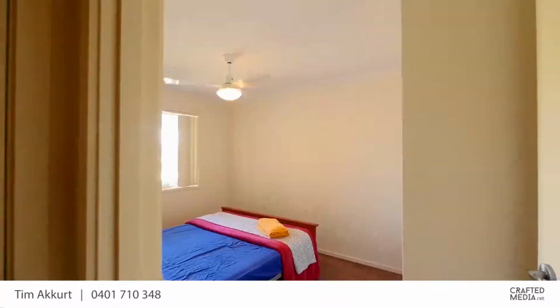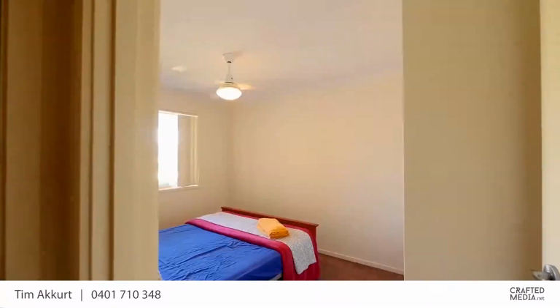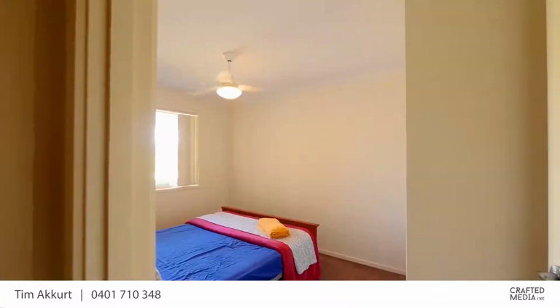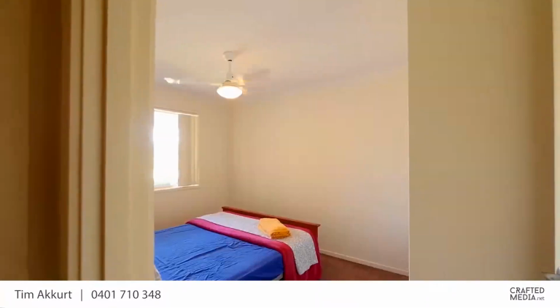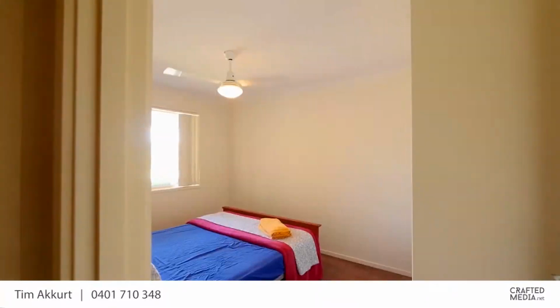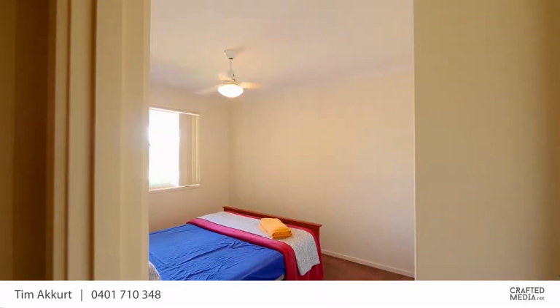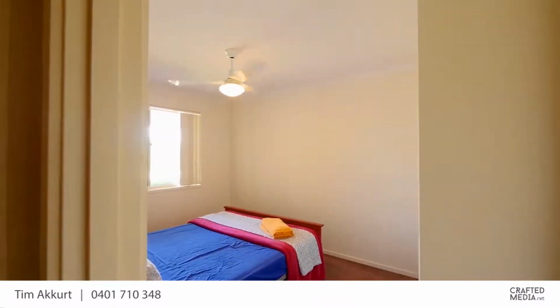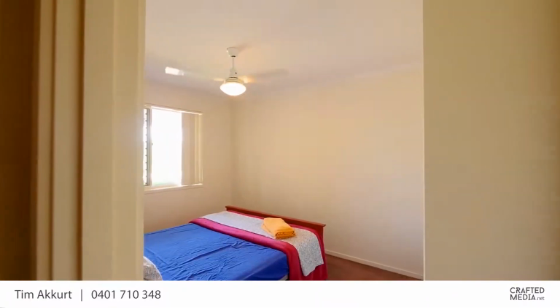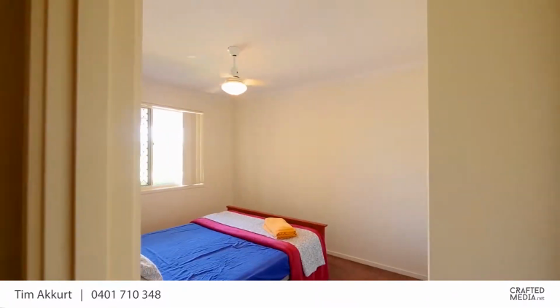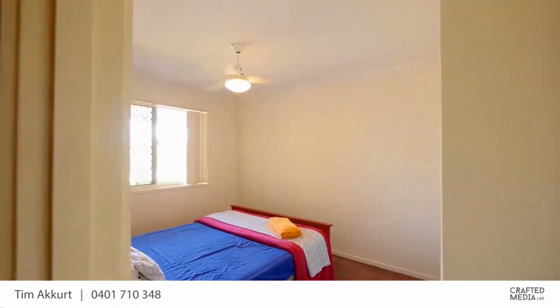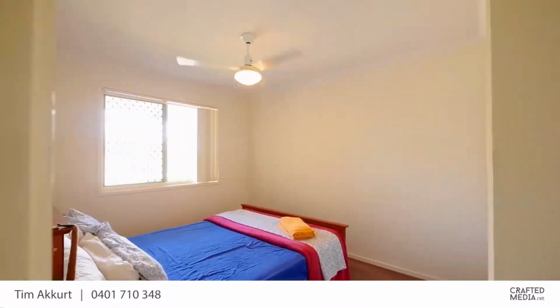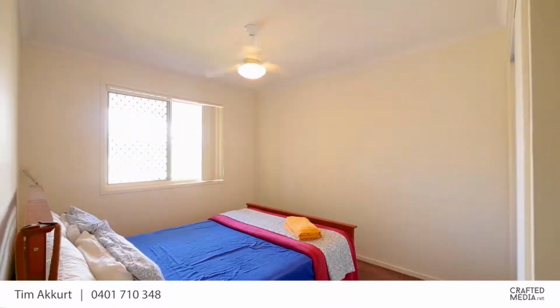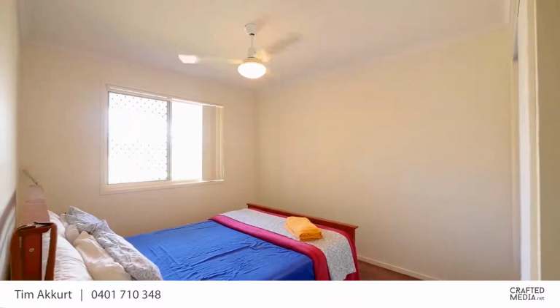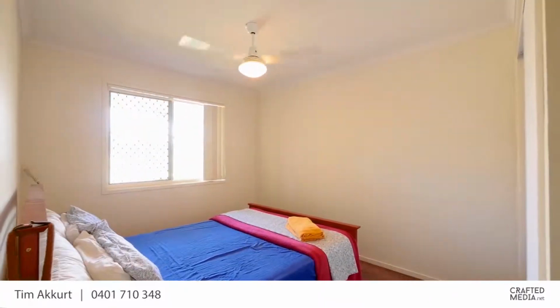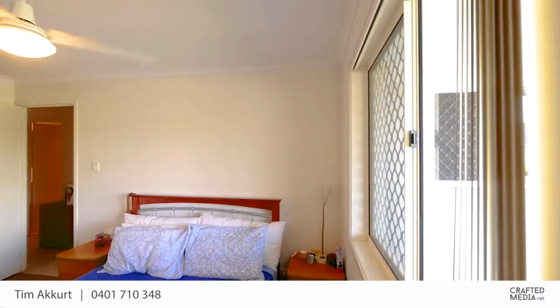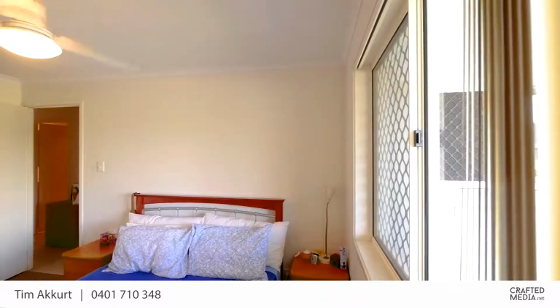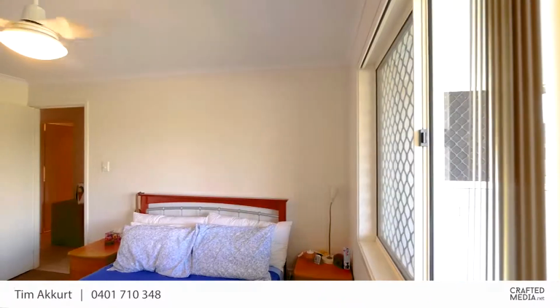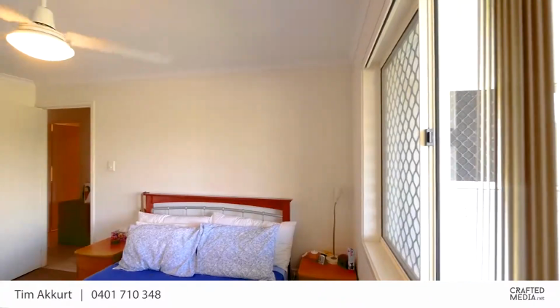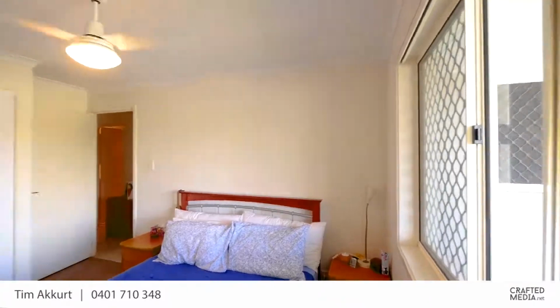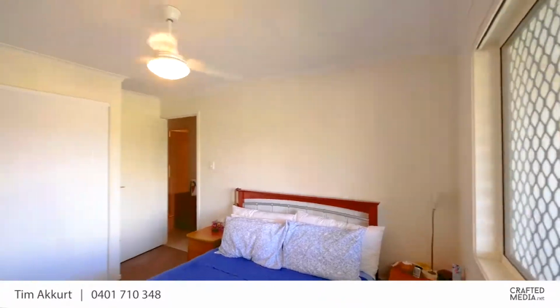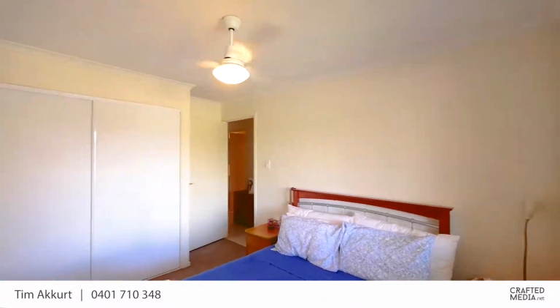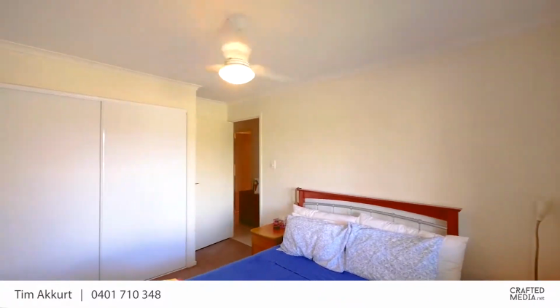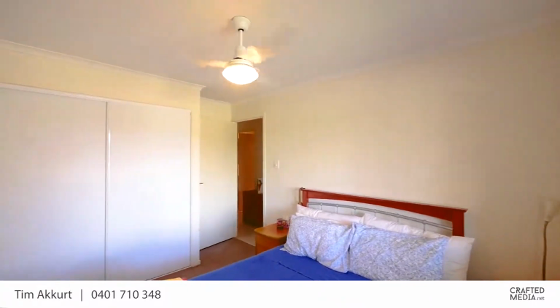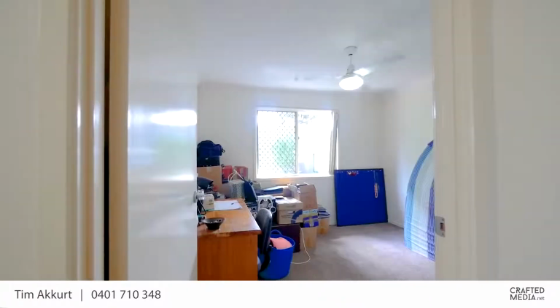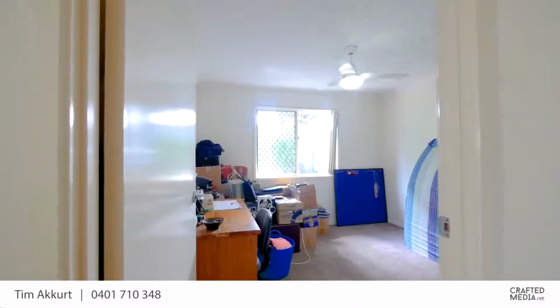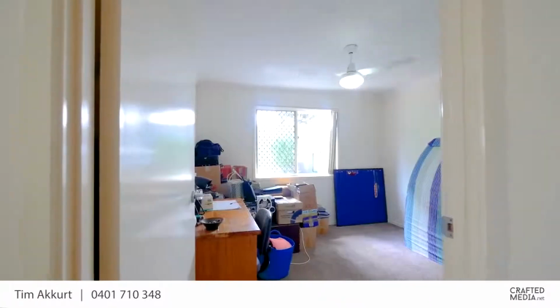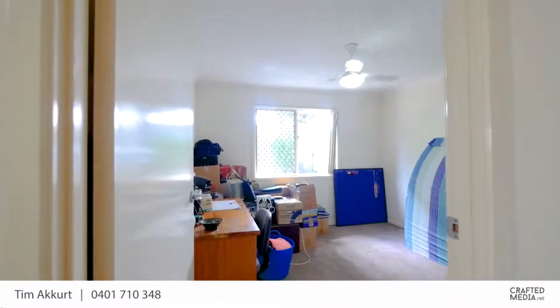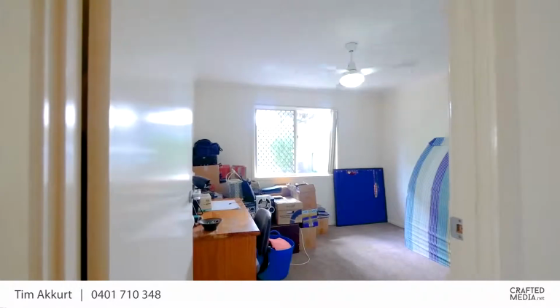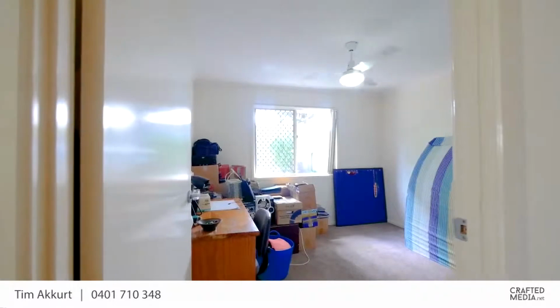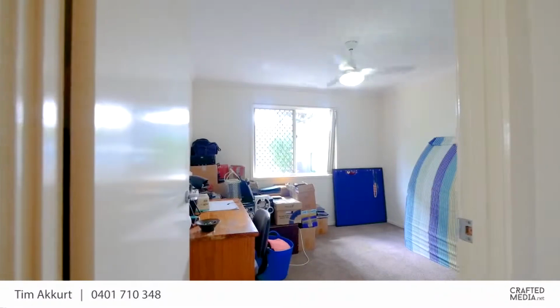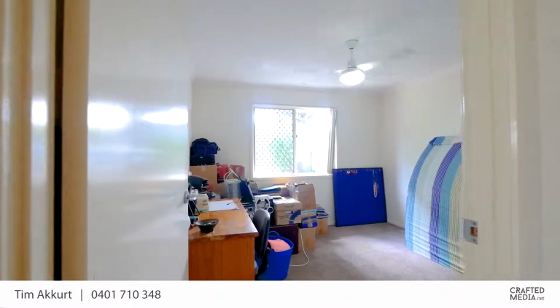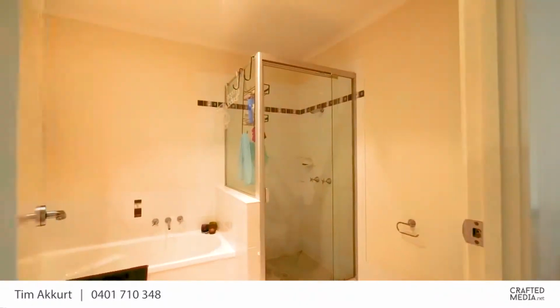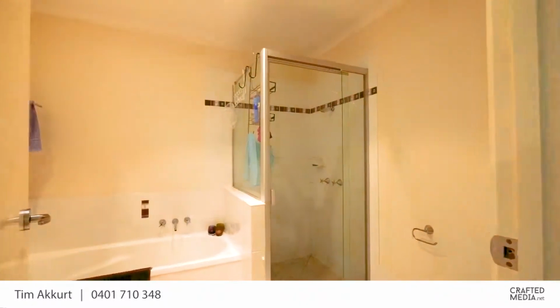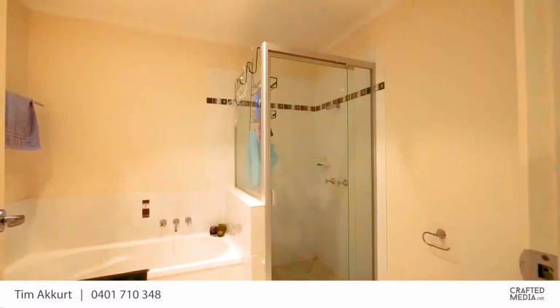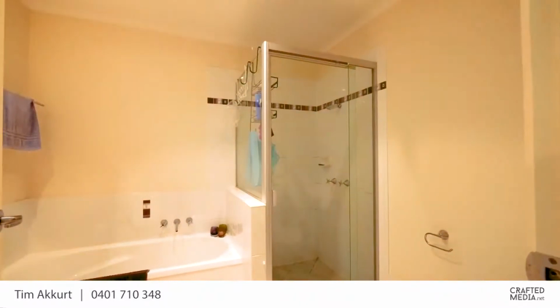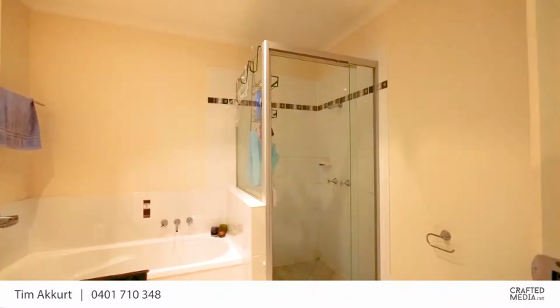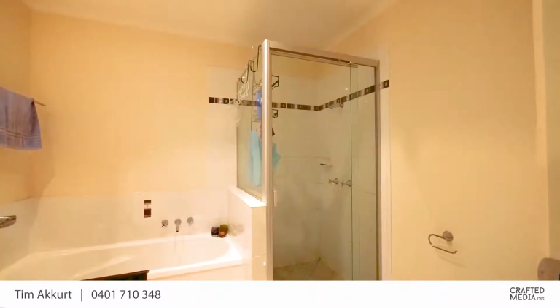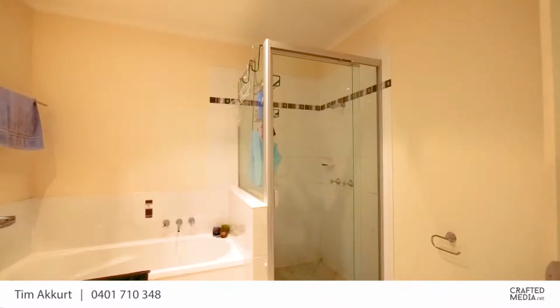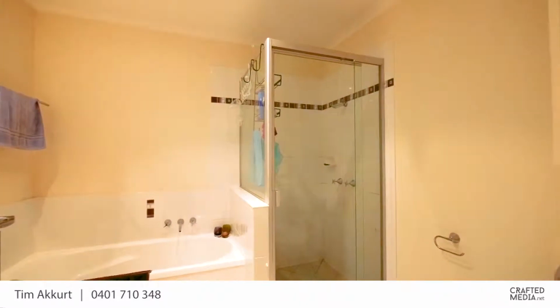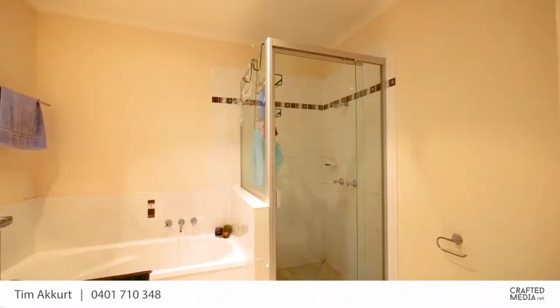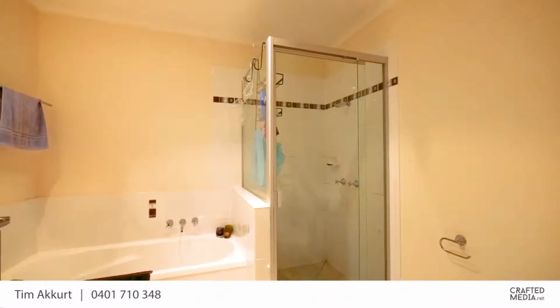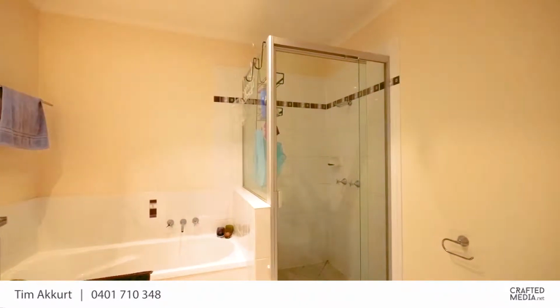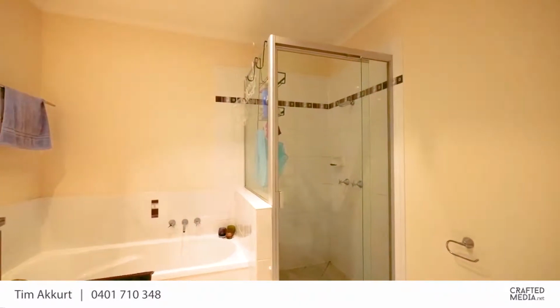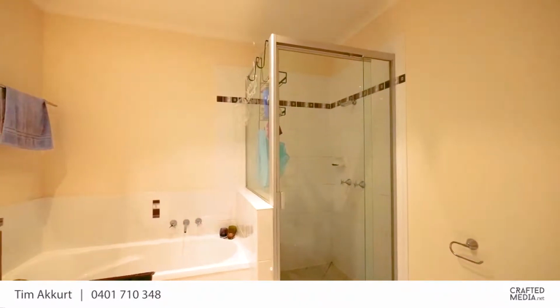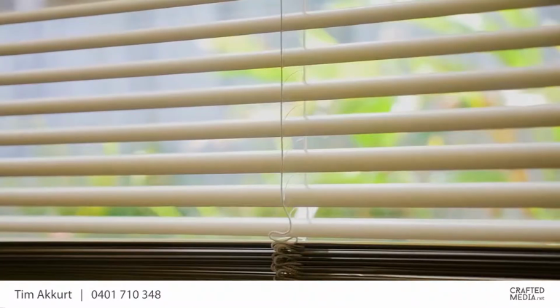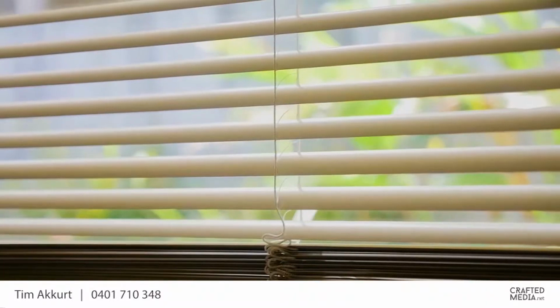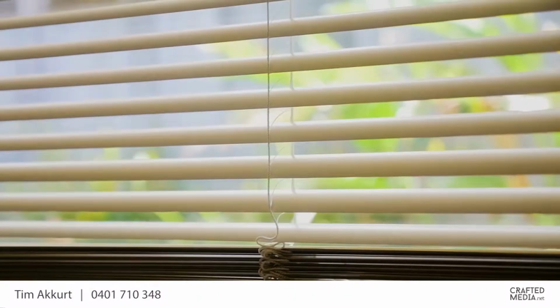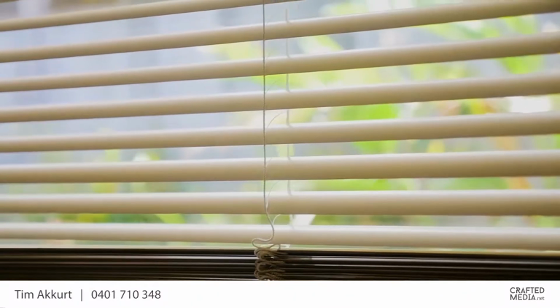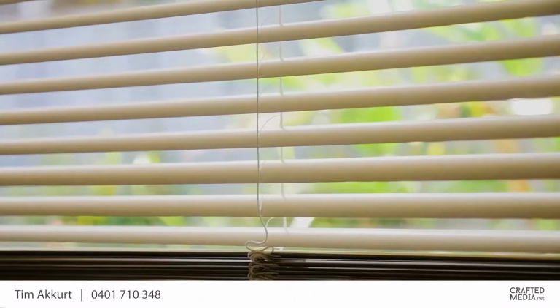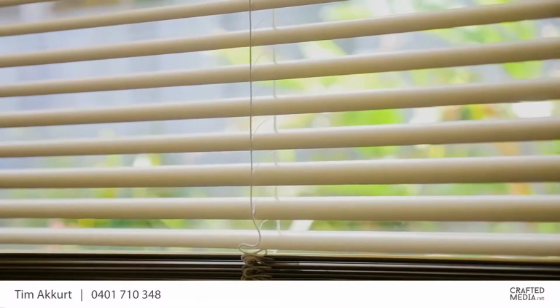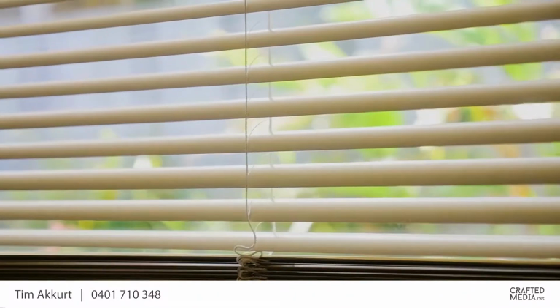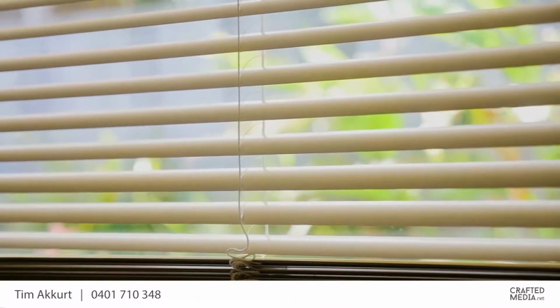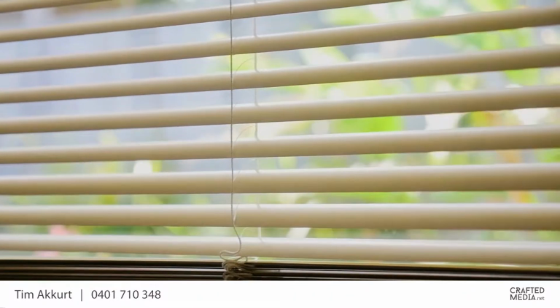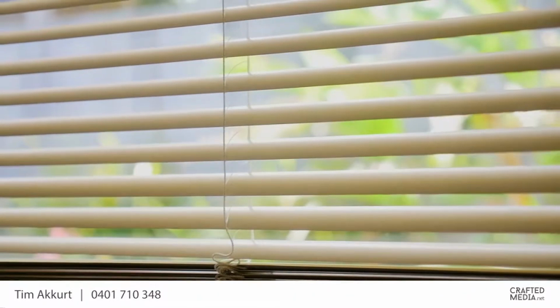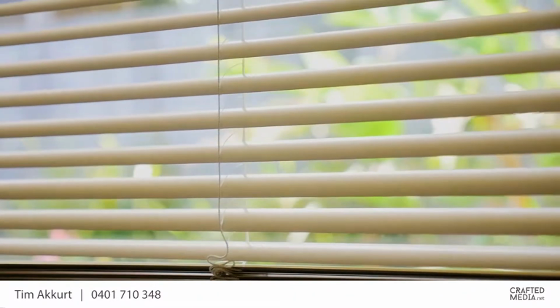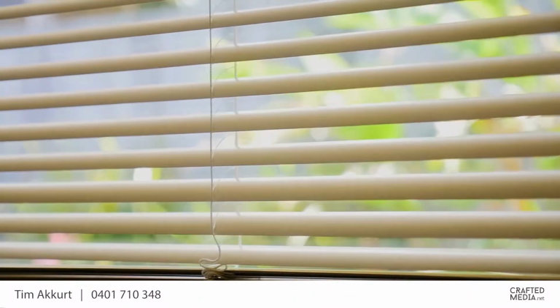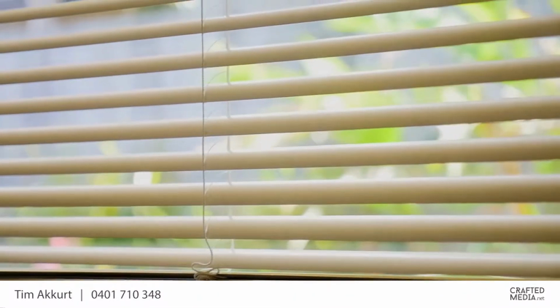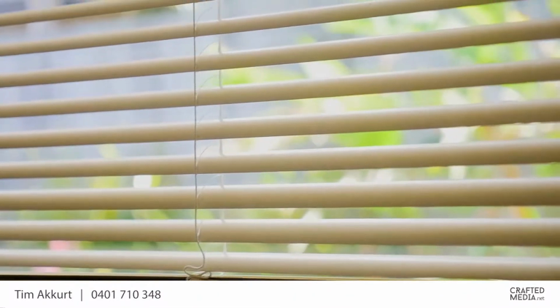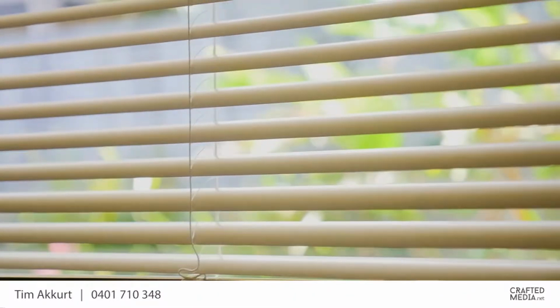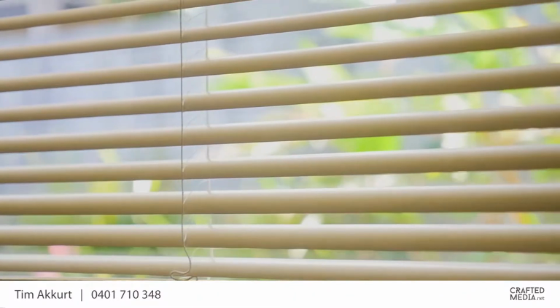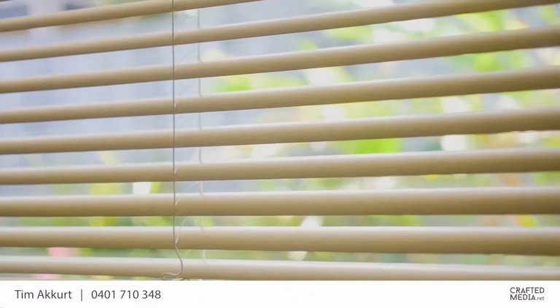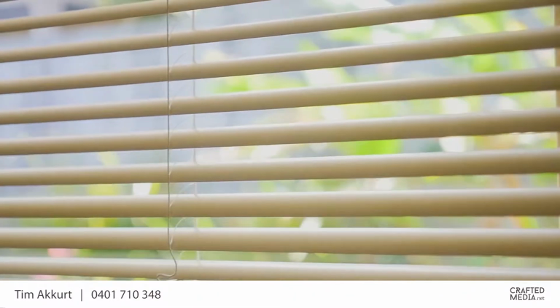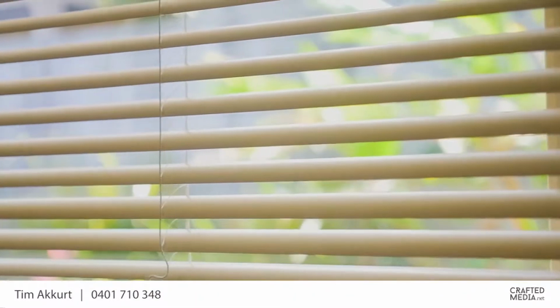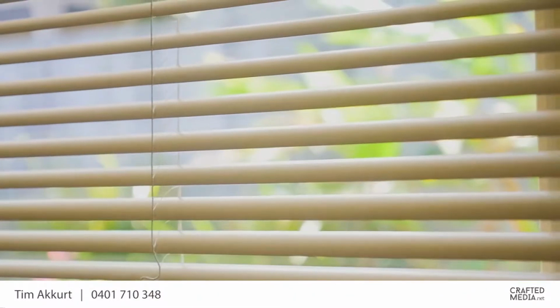The other two bedrooms are serviced by their own bathroom, totaling three bedrooms with two bathrooms and a single car garage.